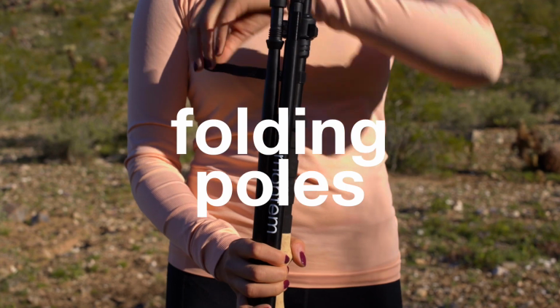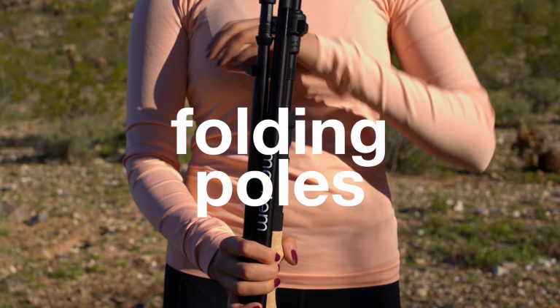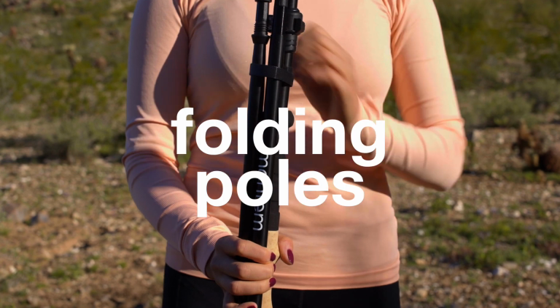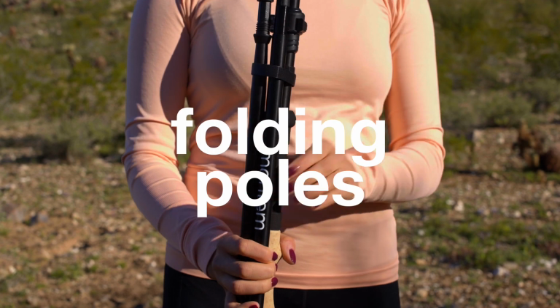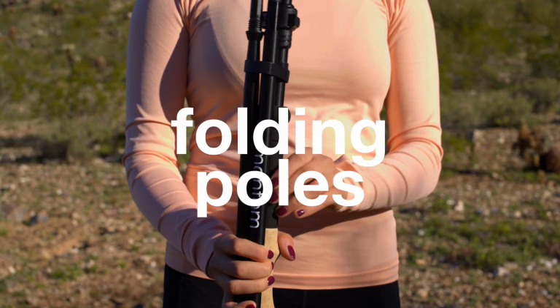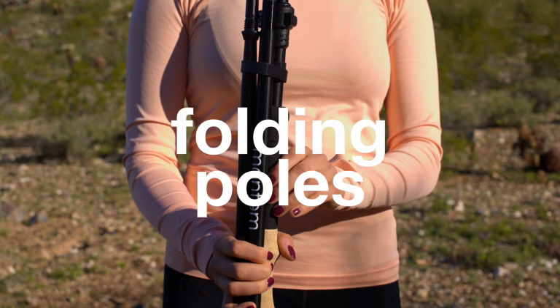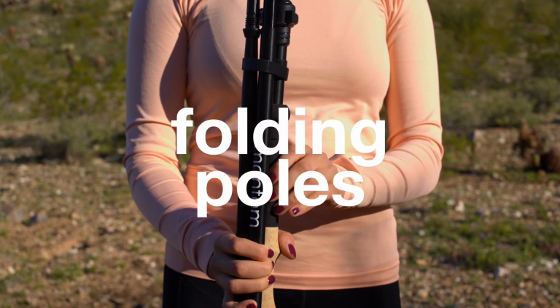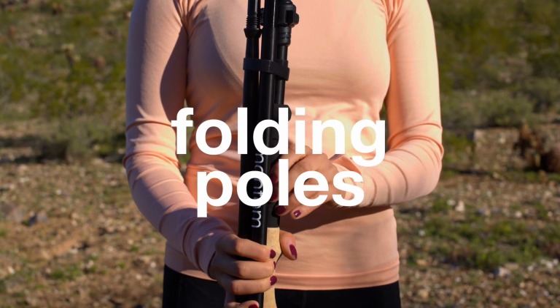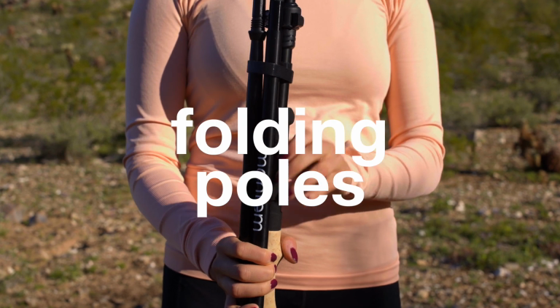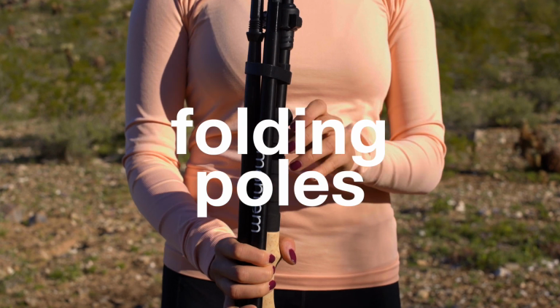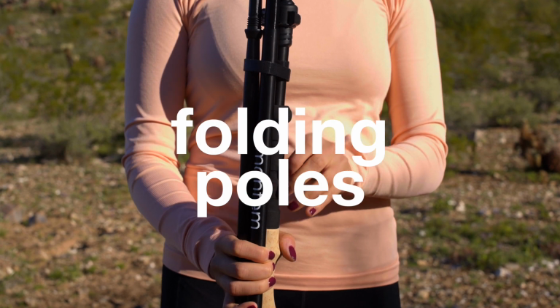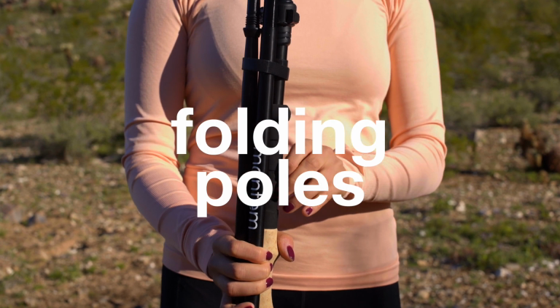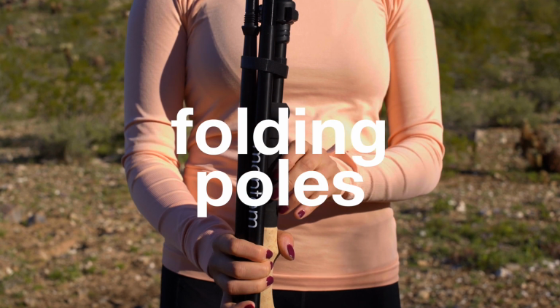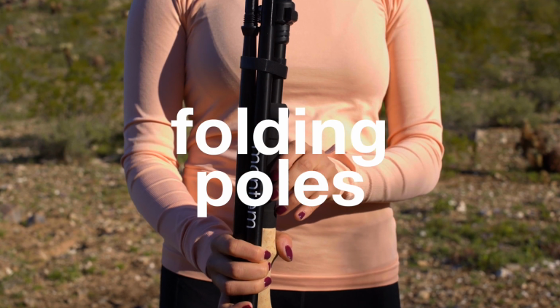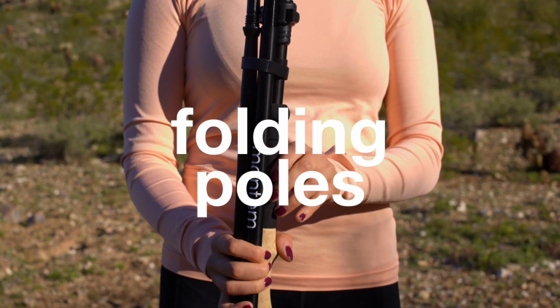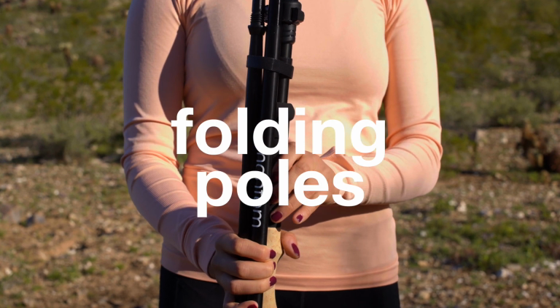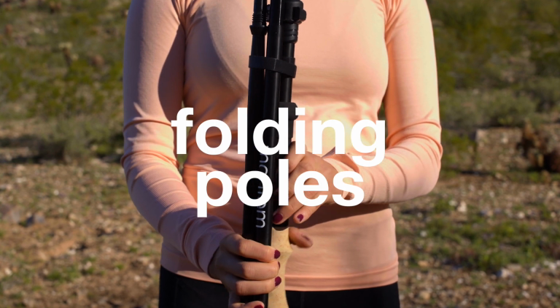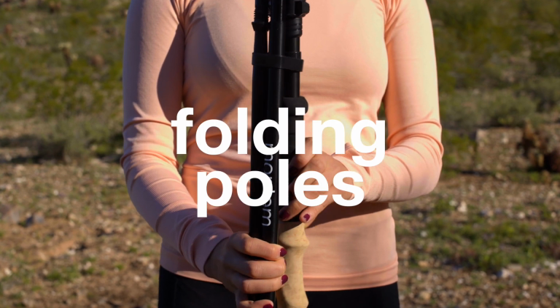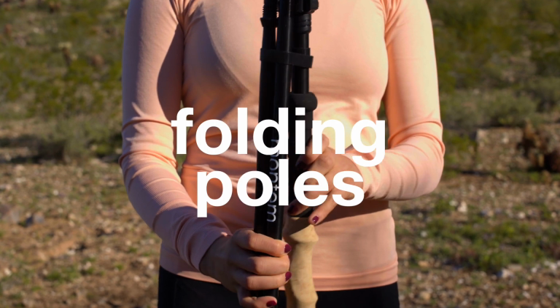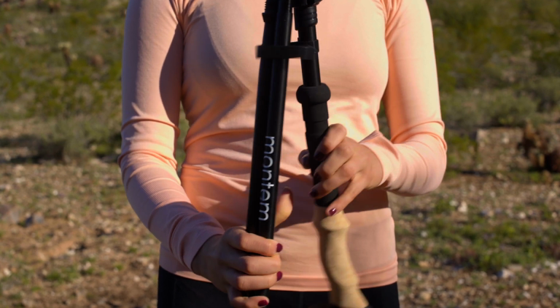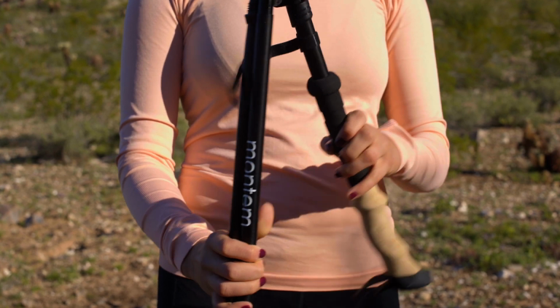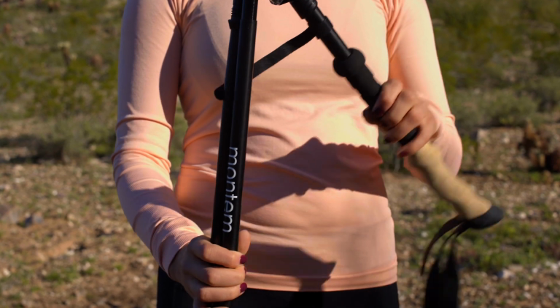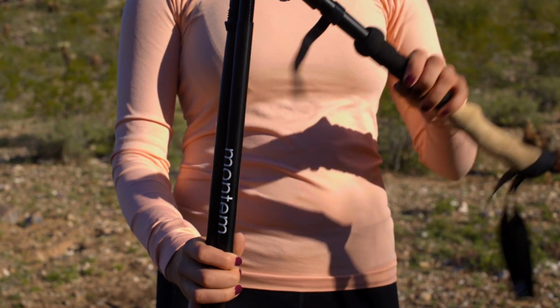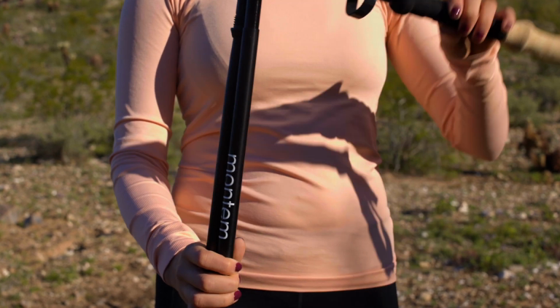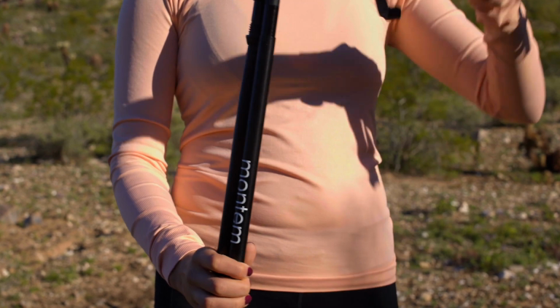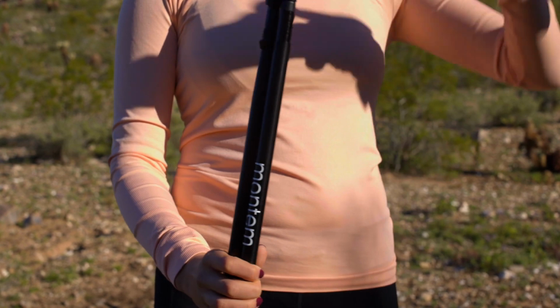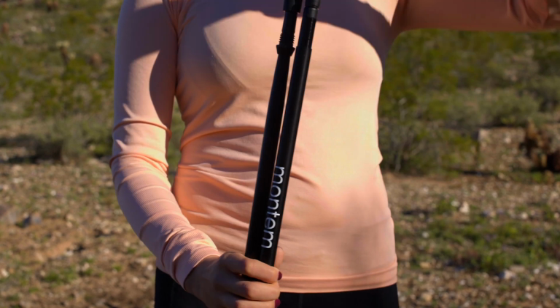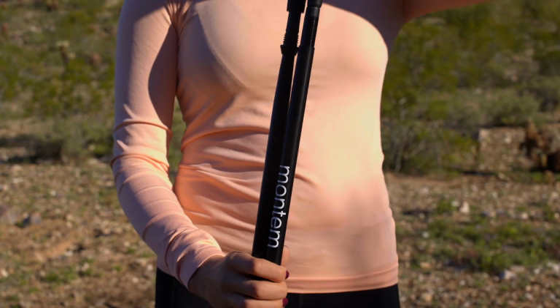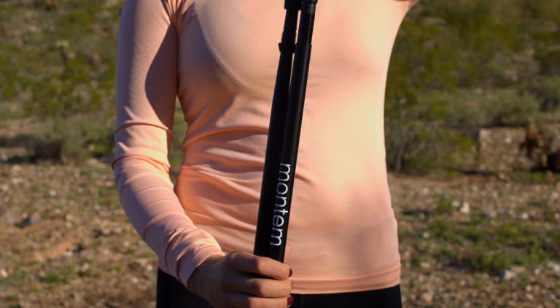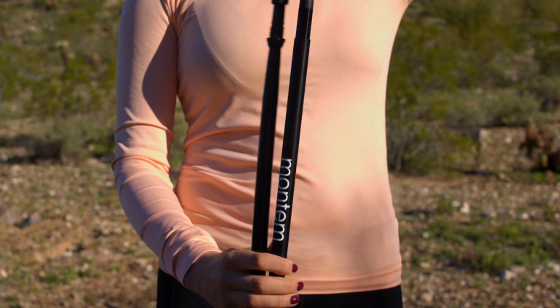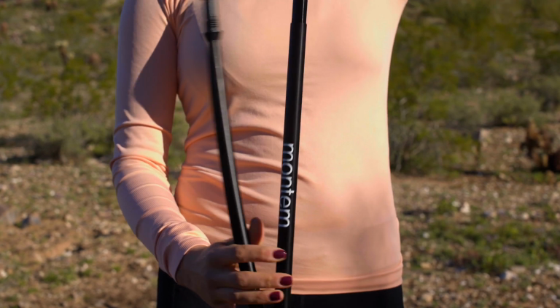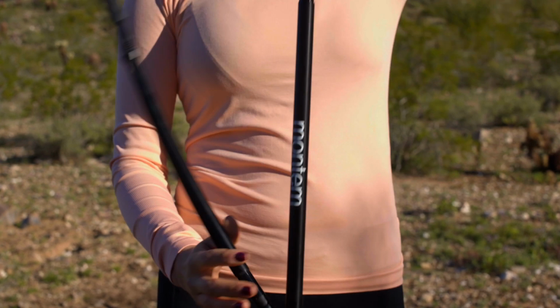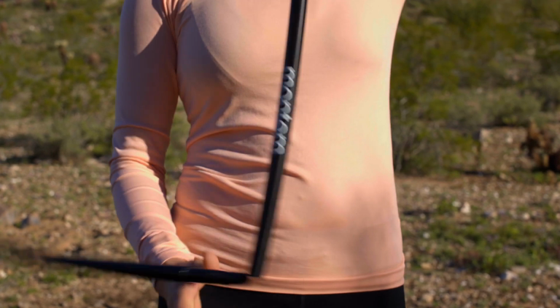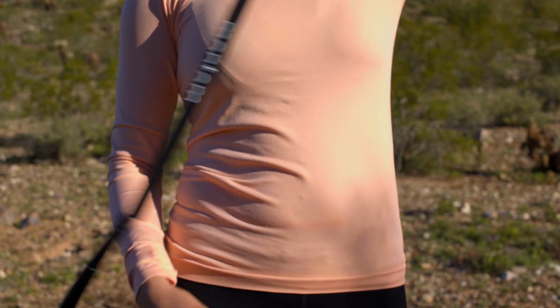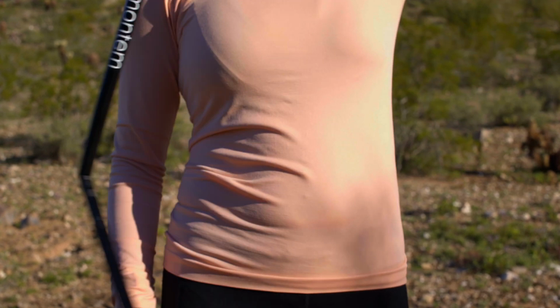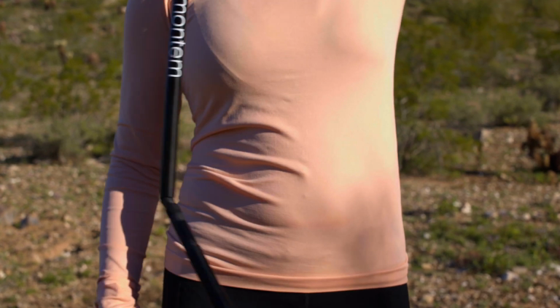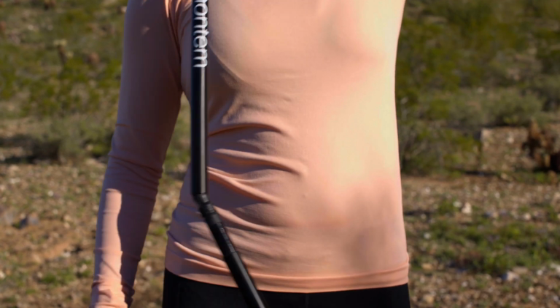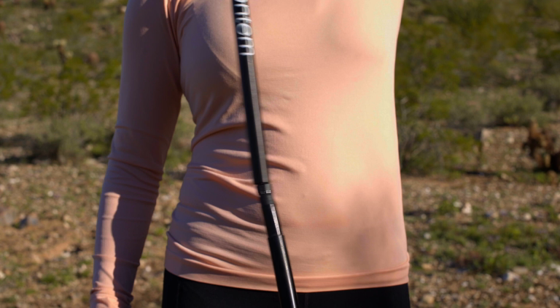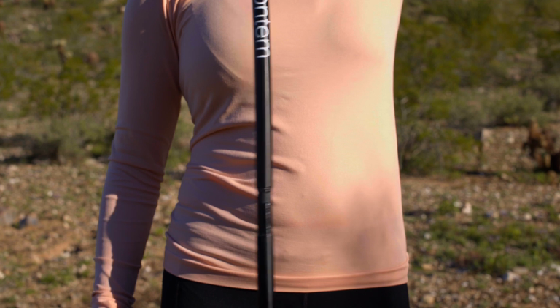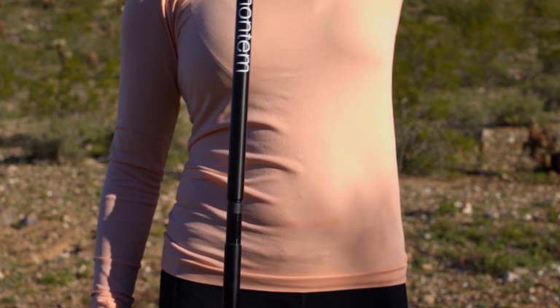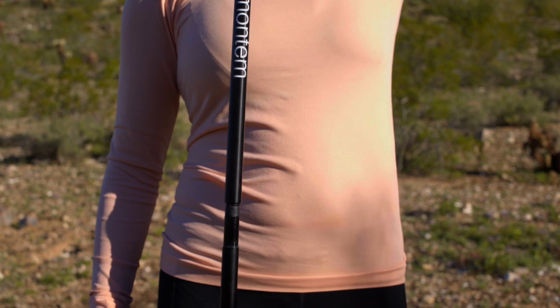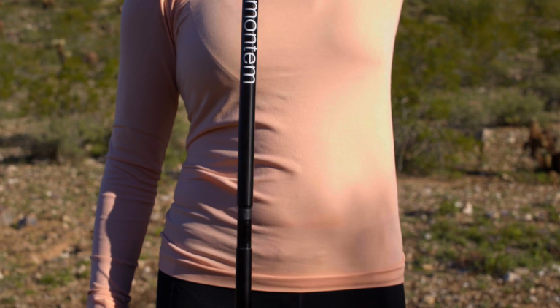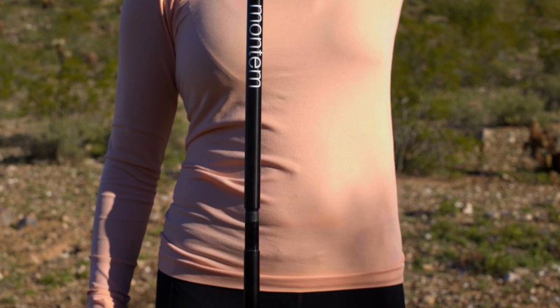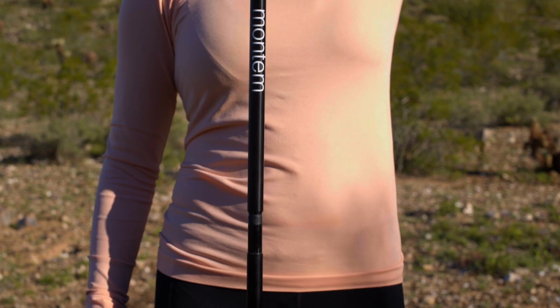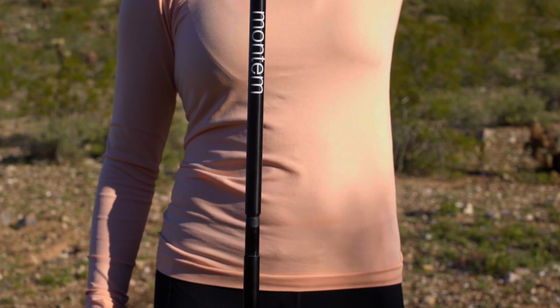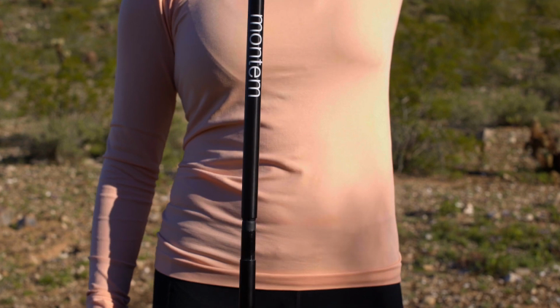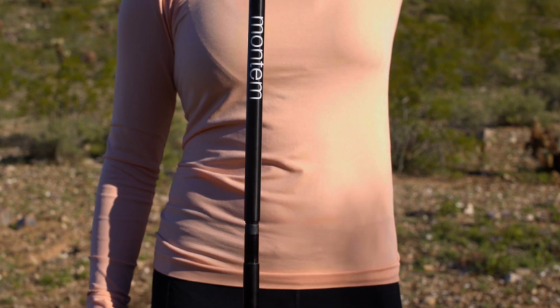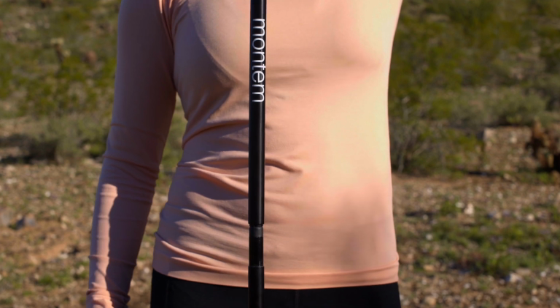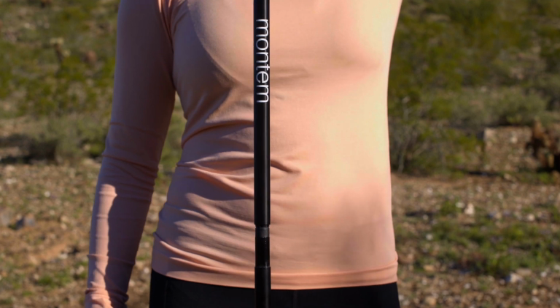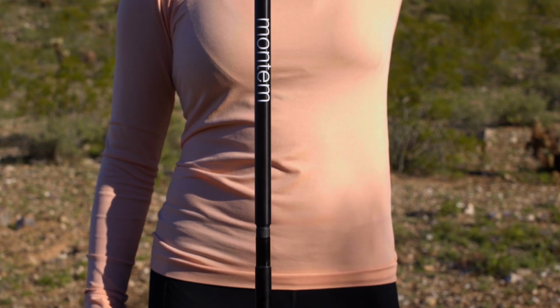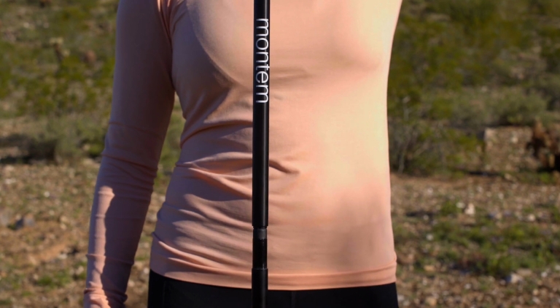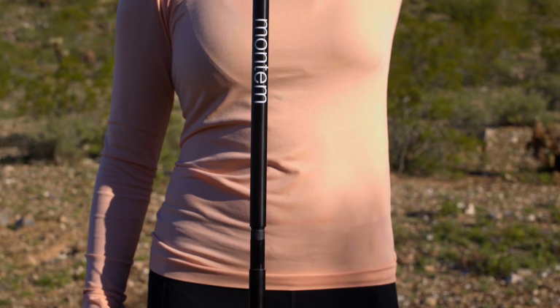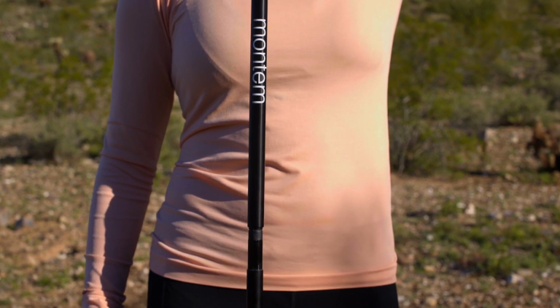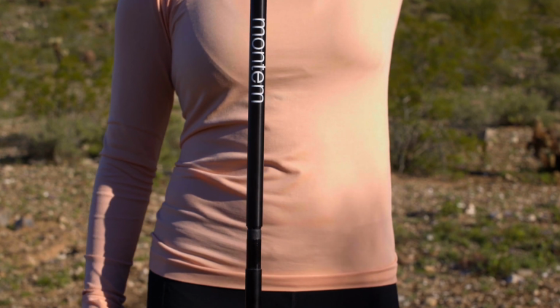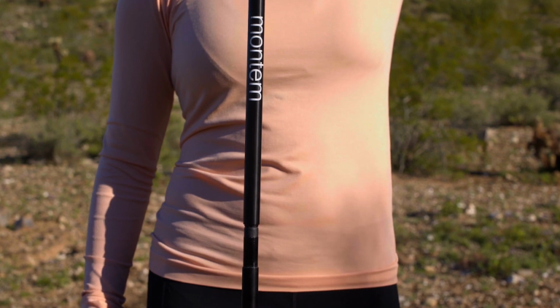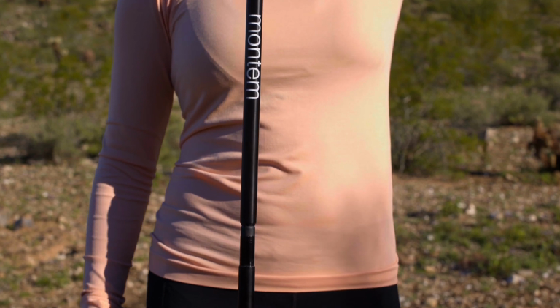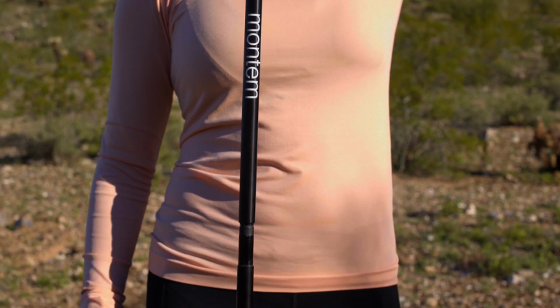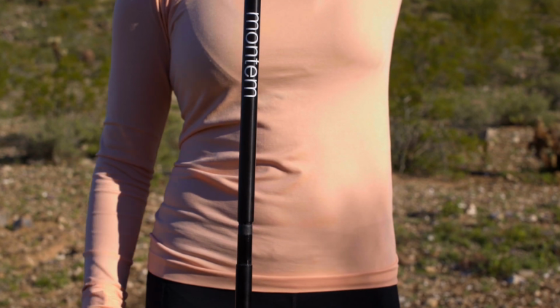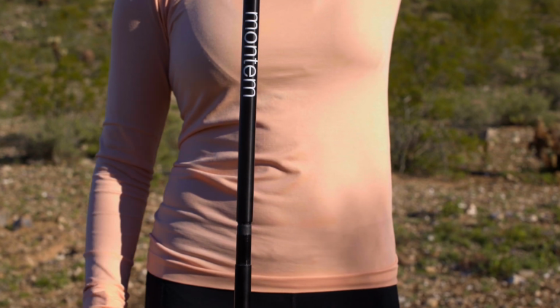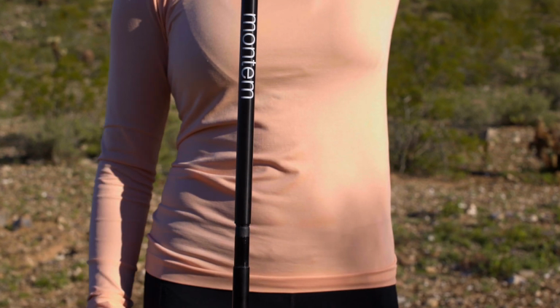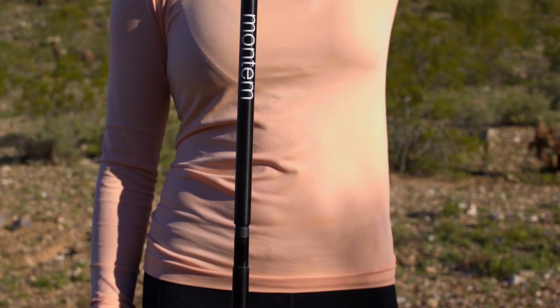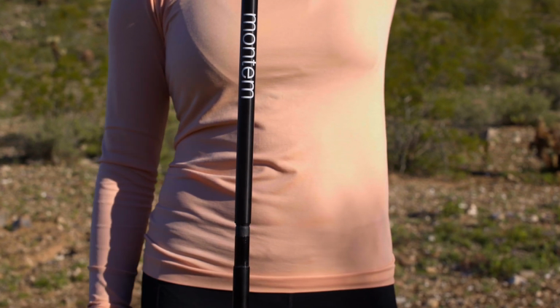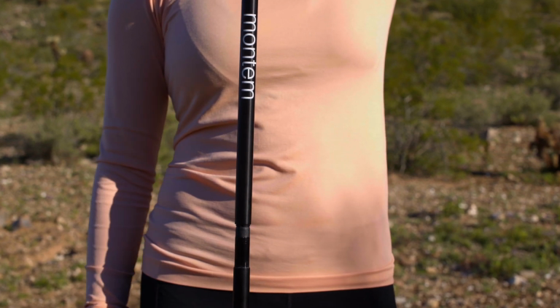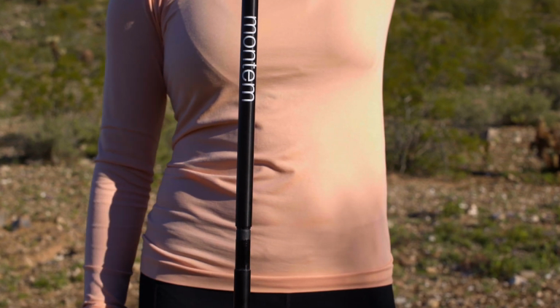Unbundle the strap holding the different parts of the poles together. Let the different parts of the pole hang freely using the handle.